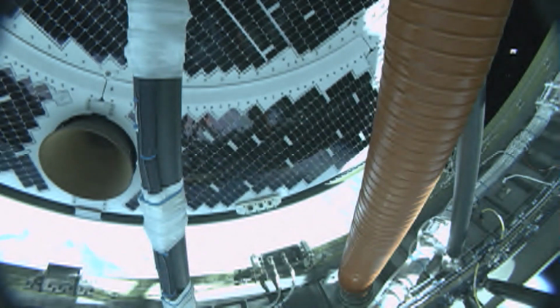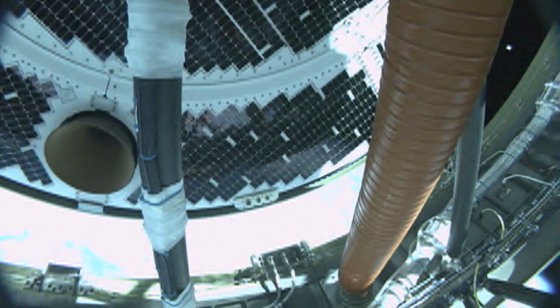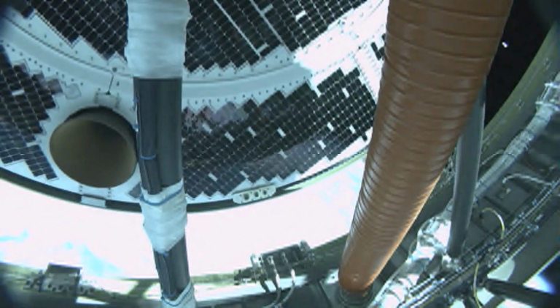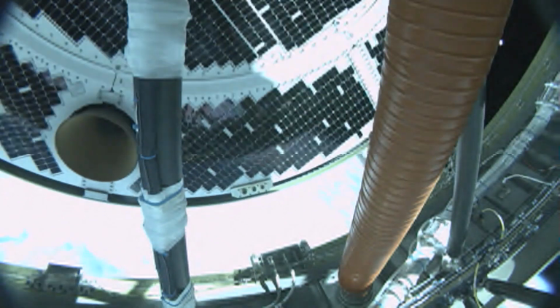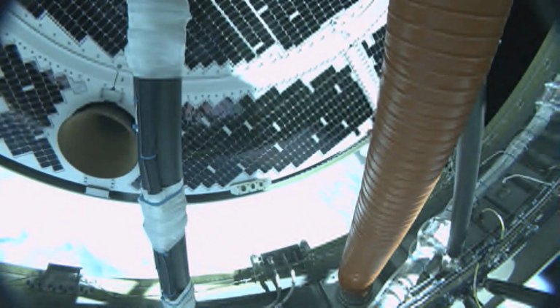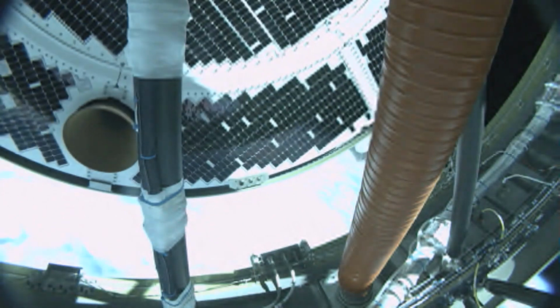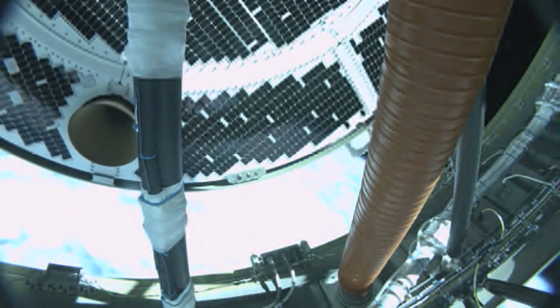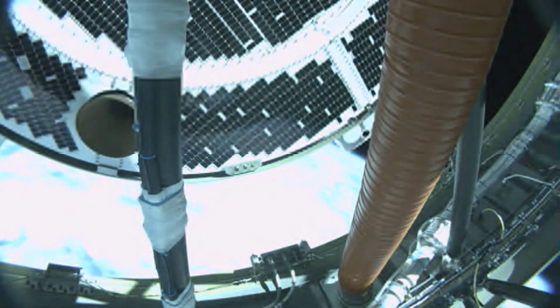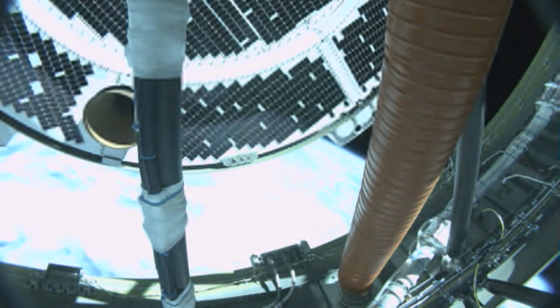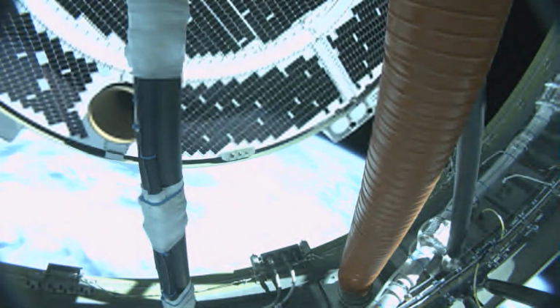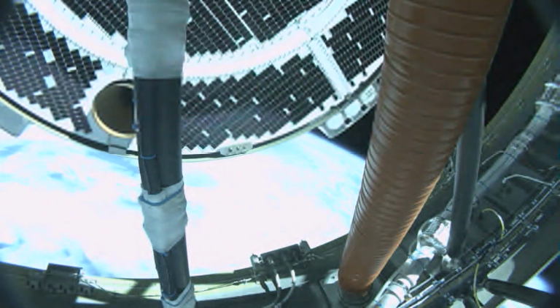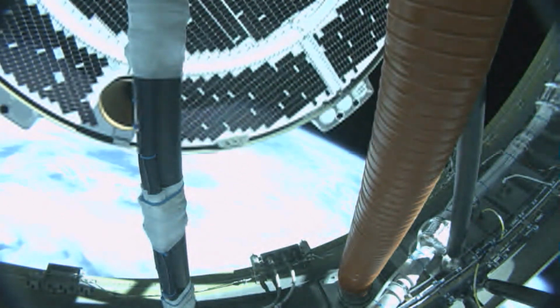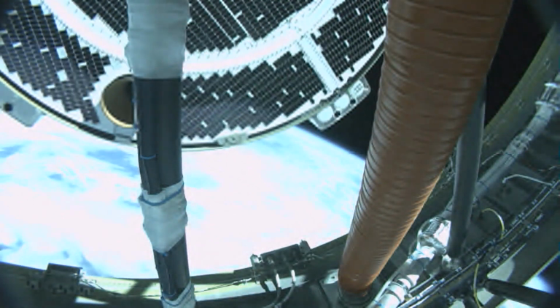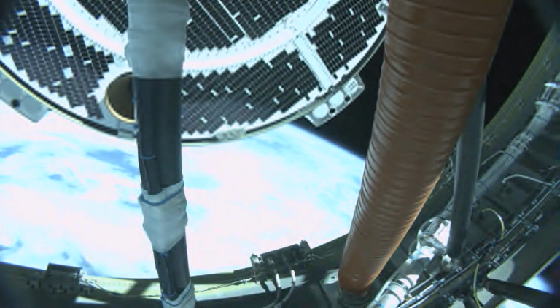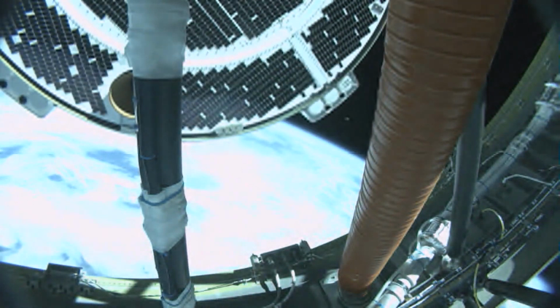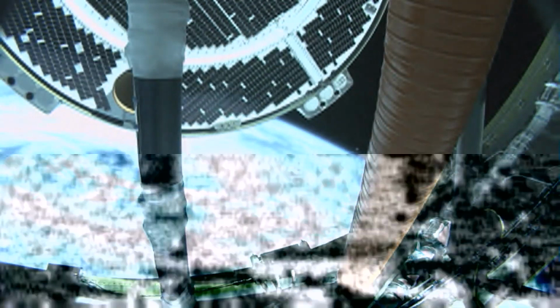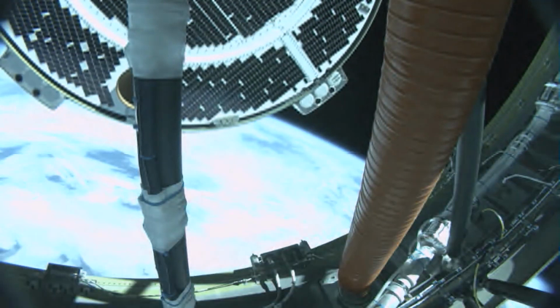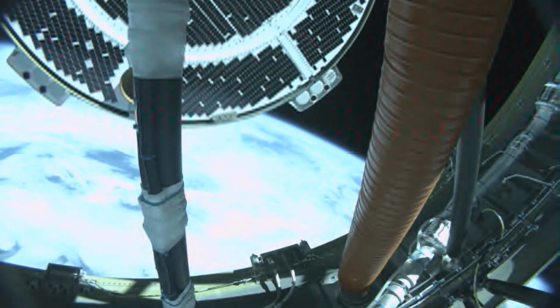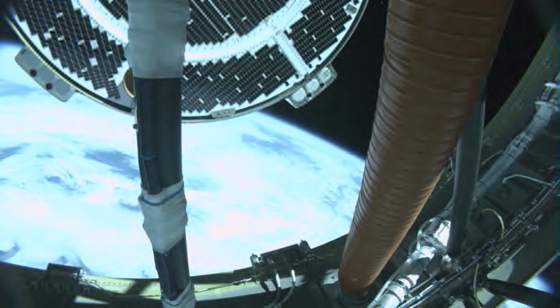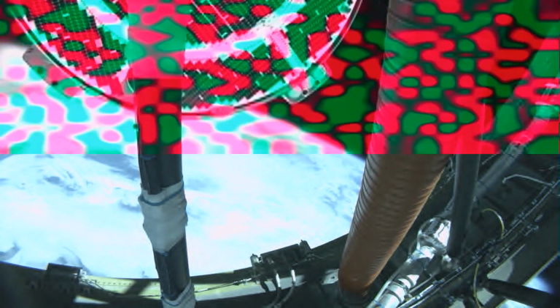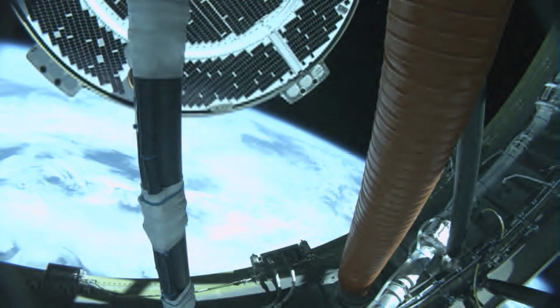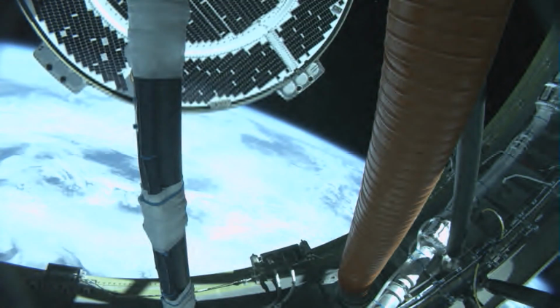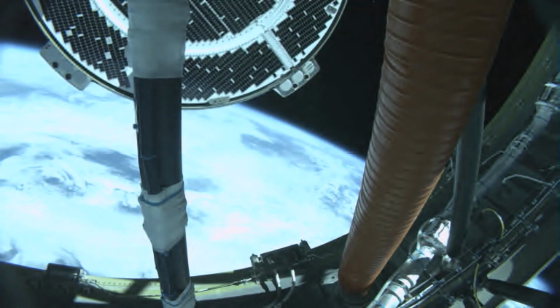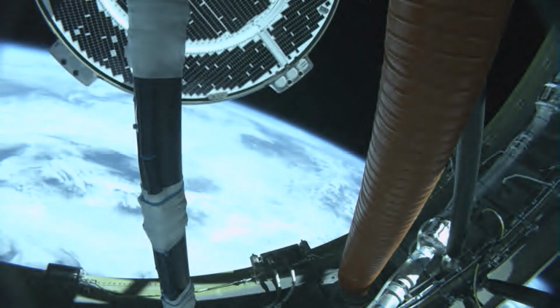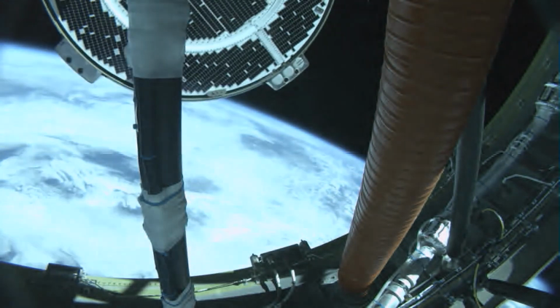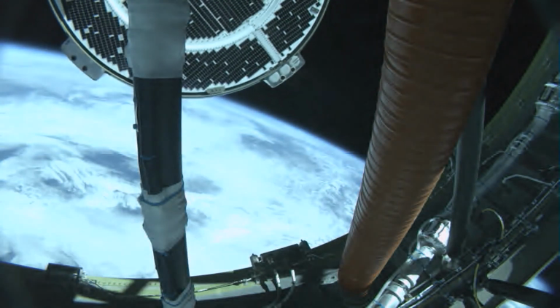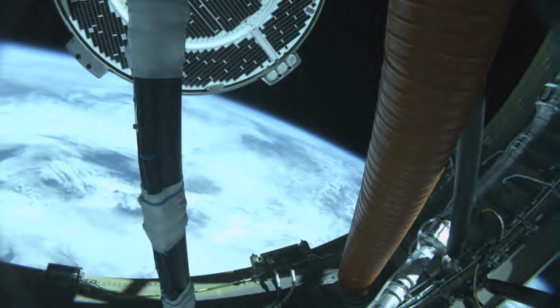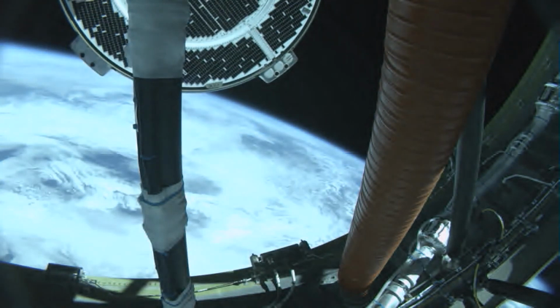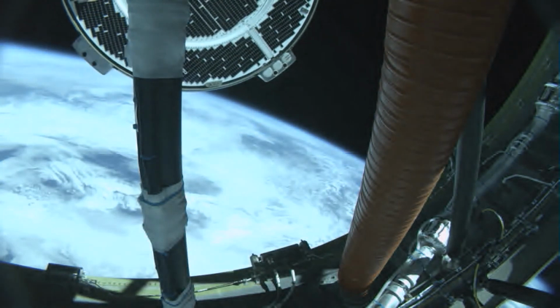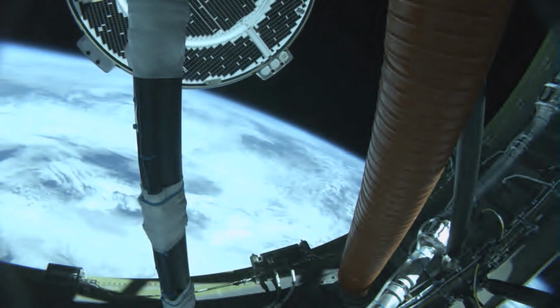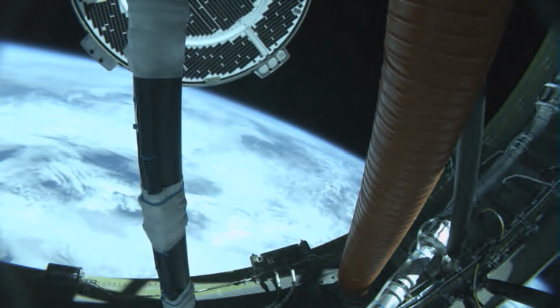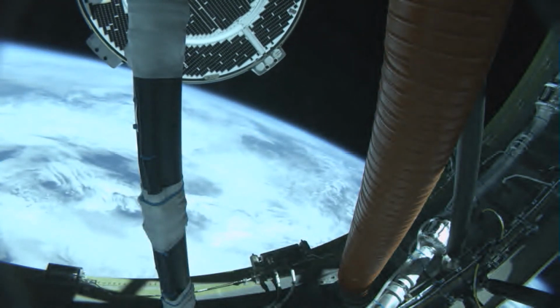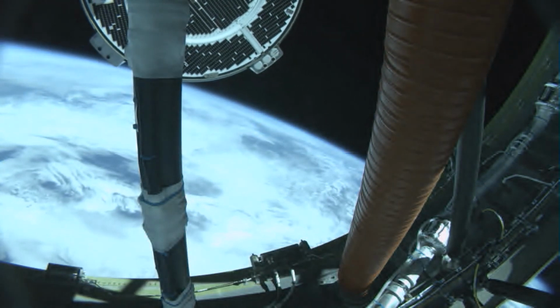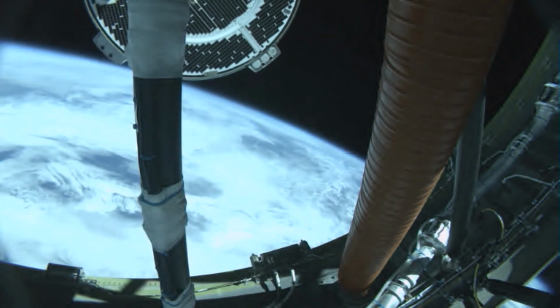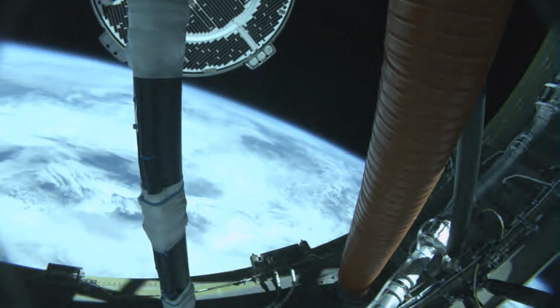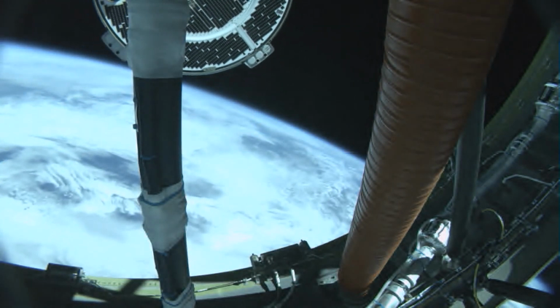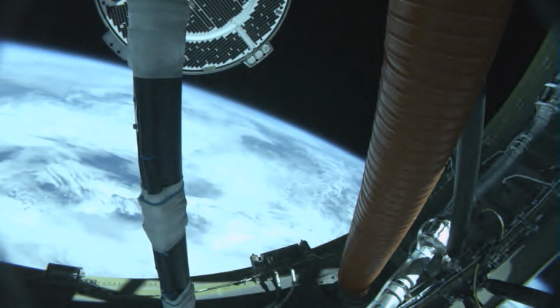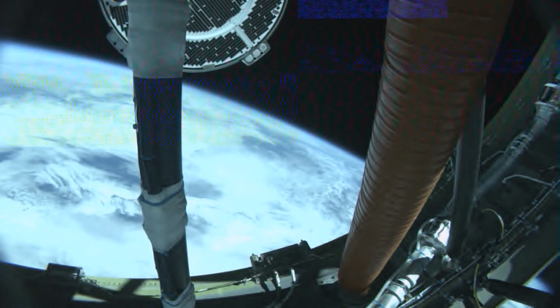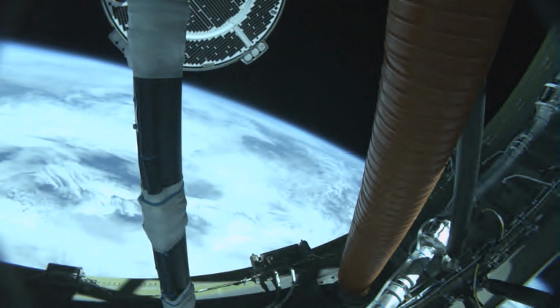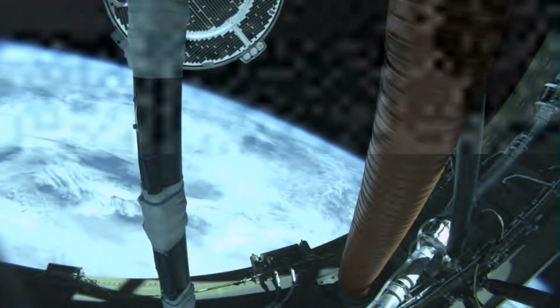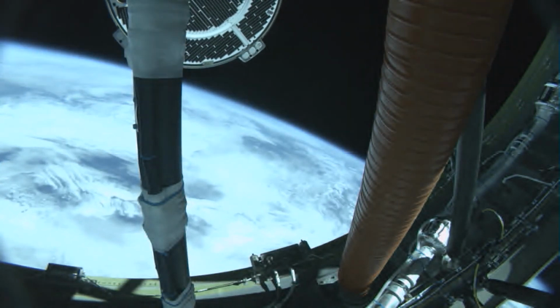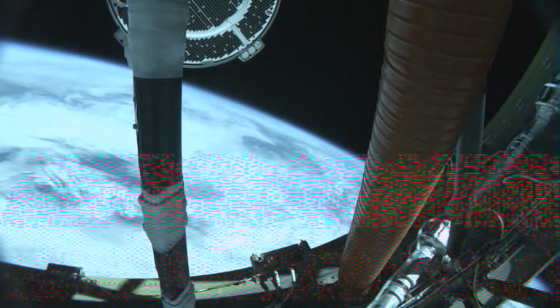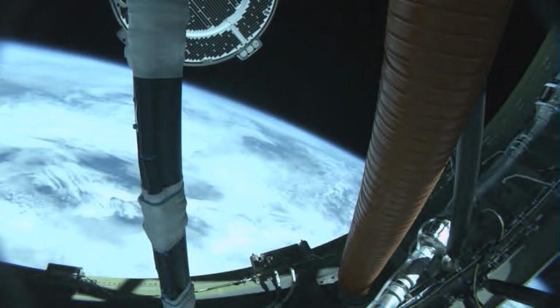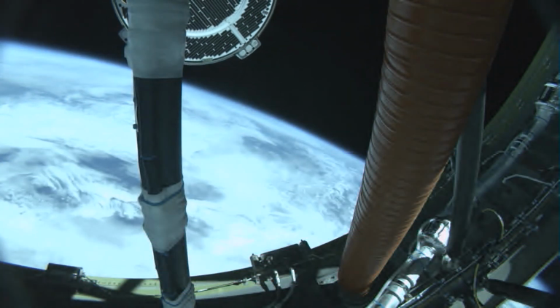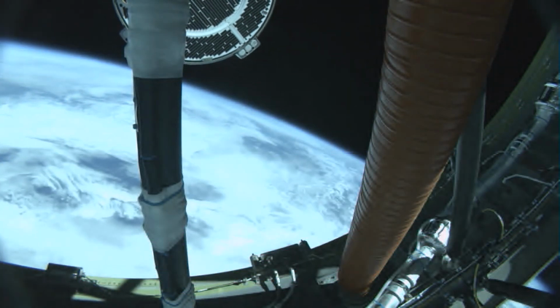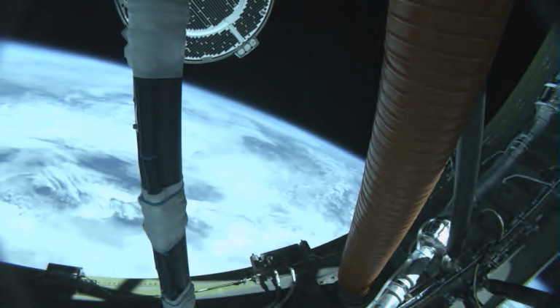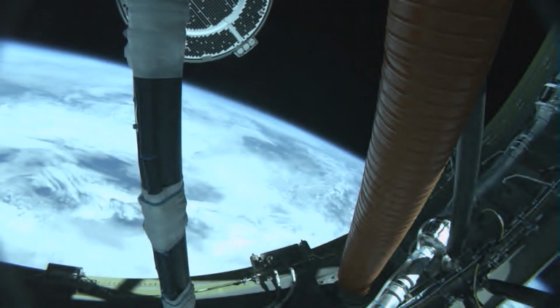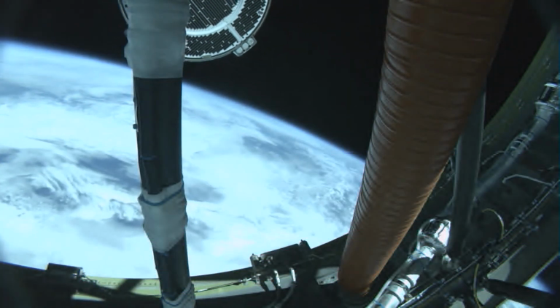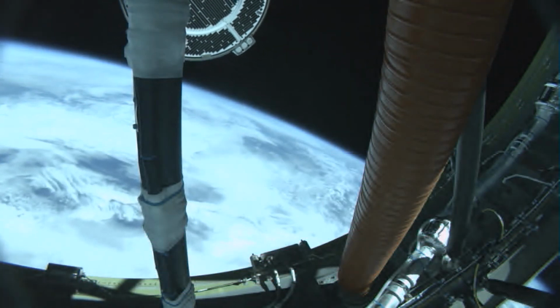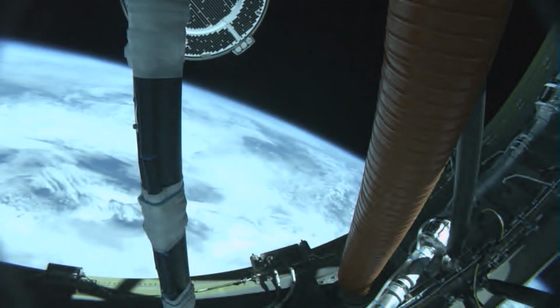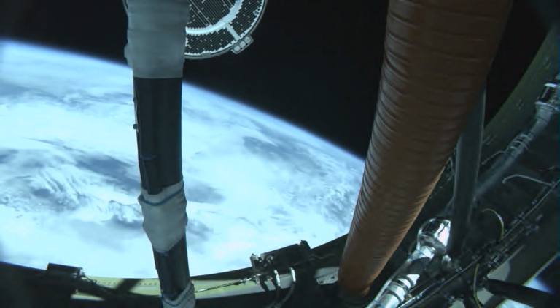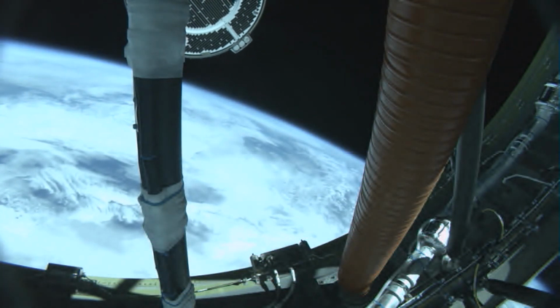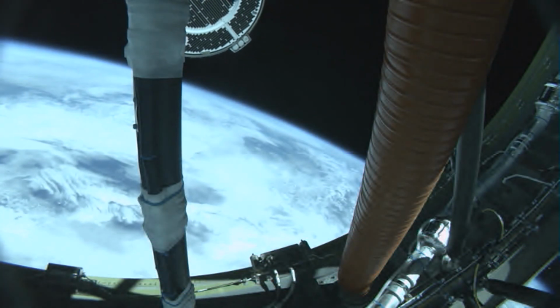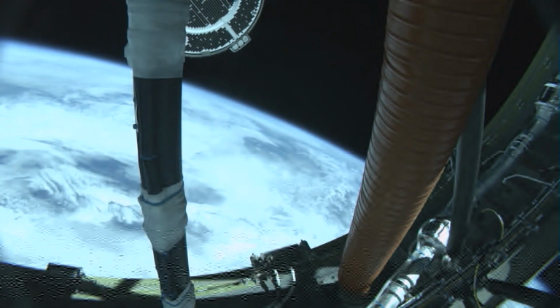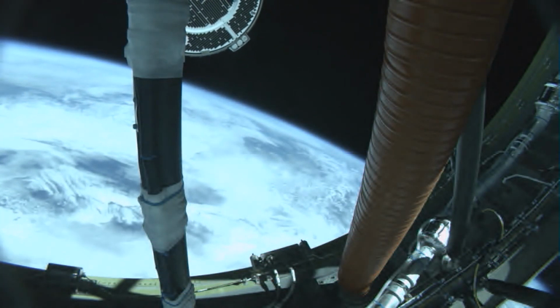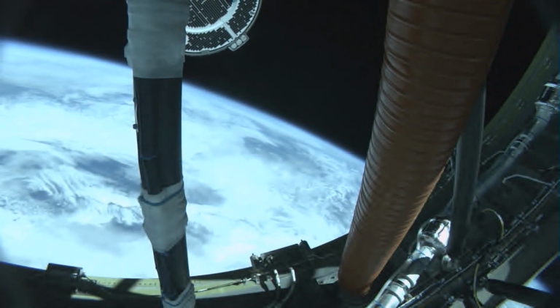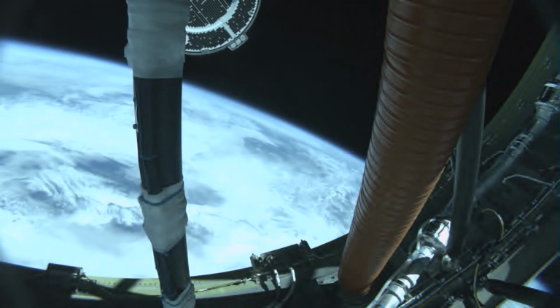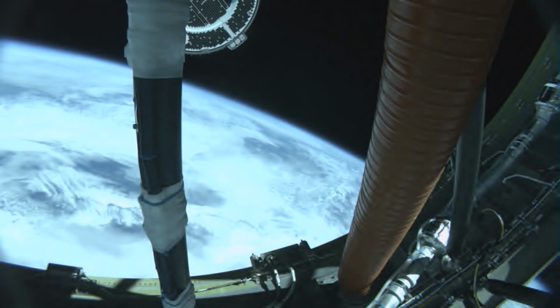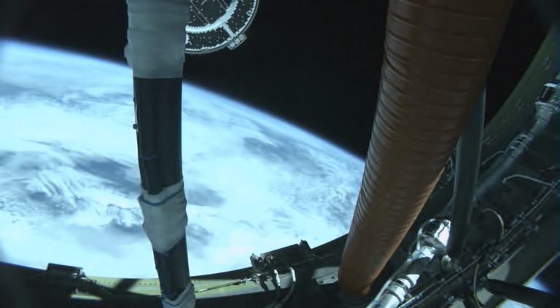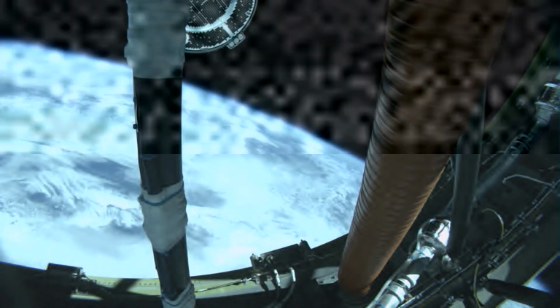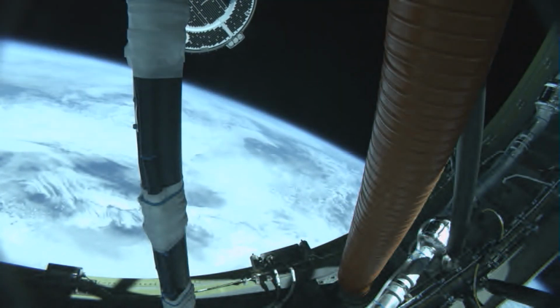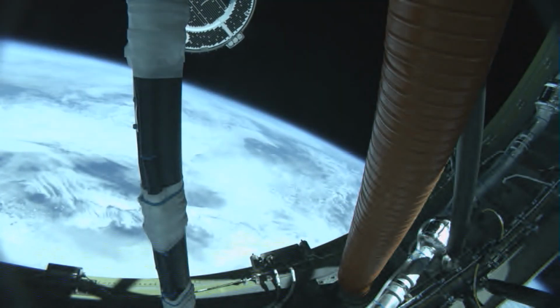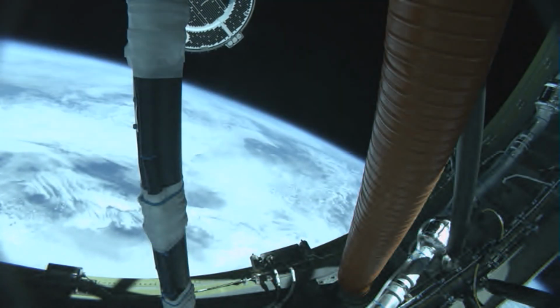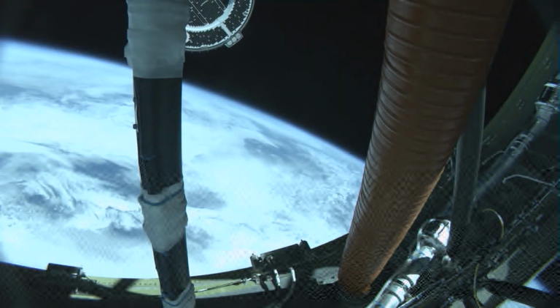We have Starliner separation, right on time. Everything looking good. Butch and Sunny are now flying free of Centaur.